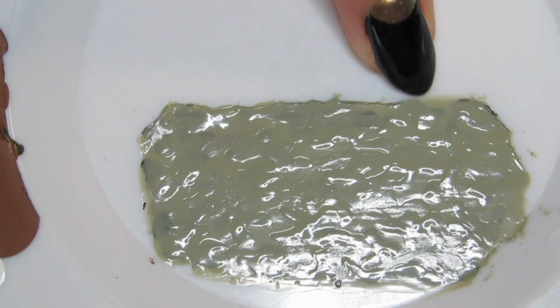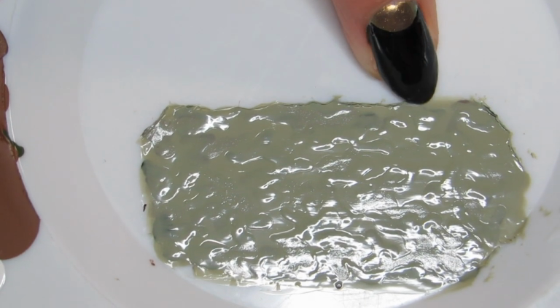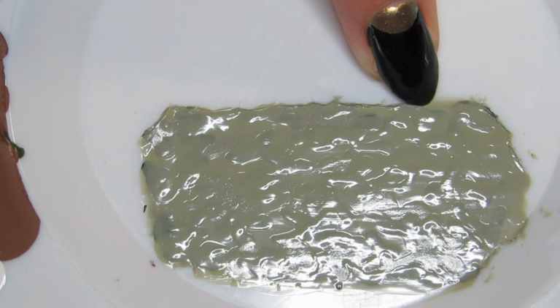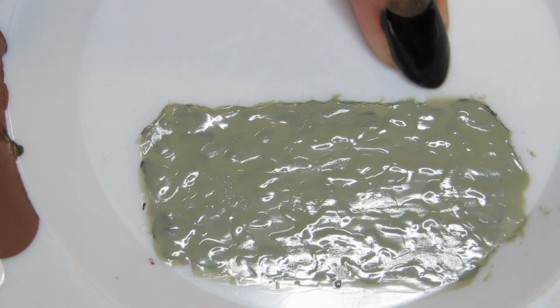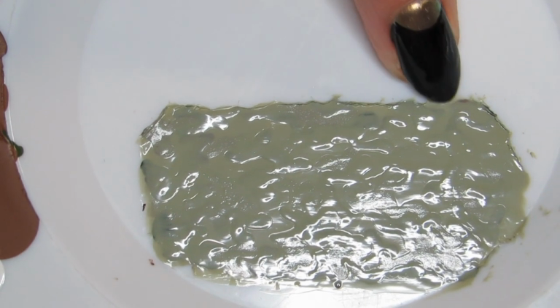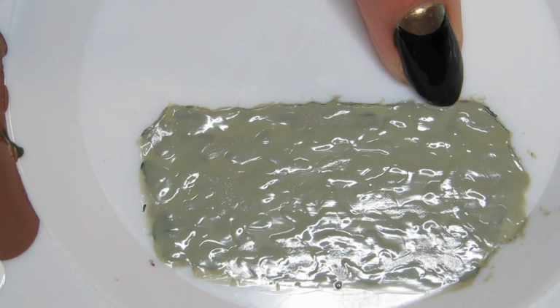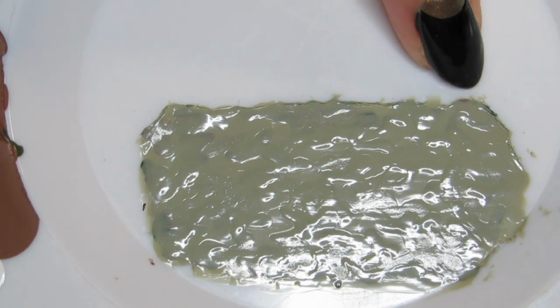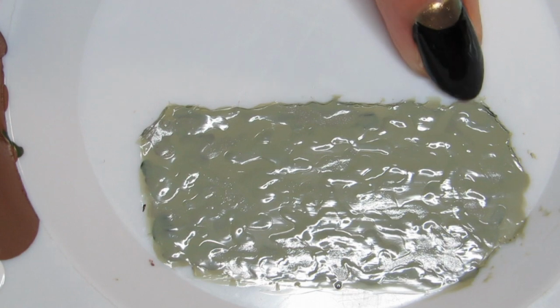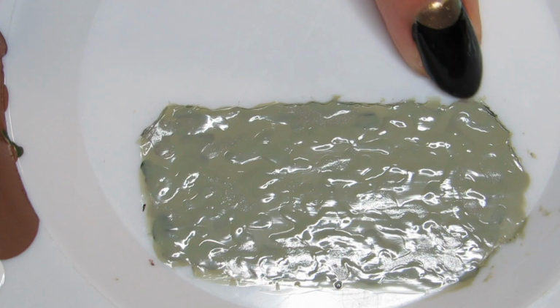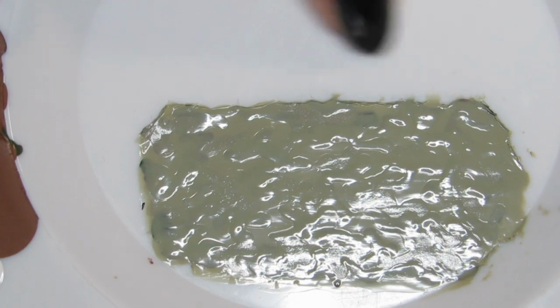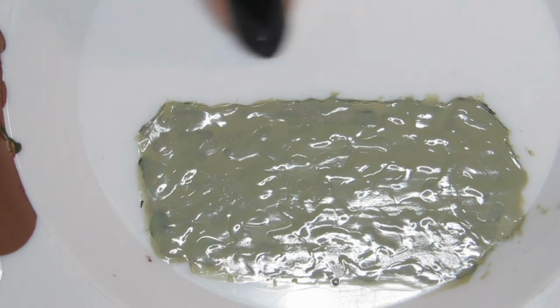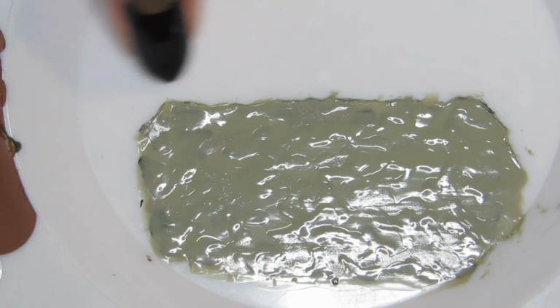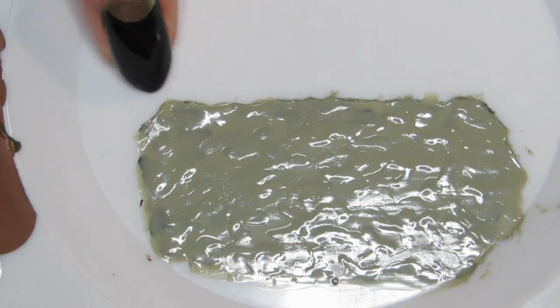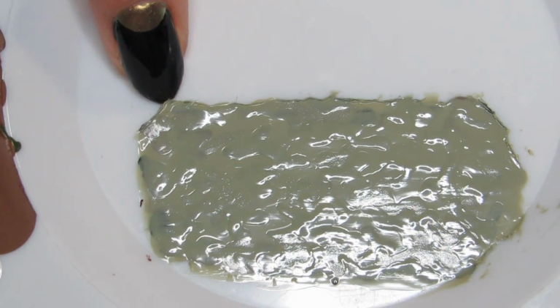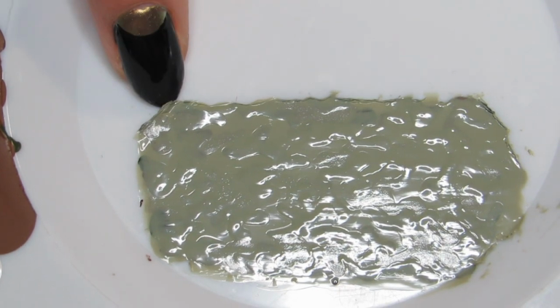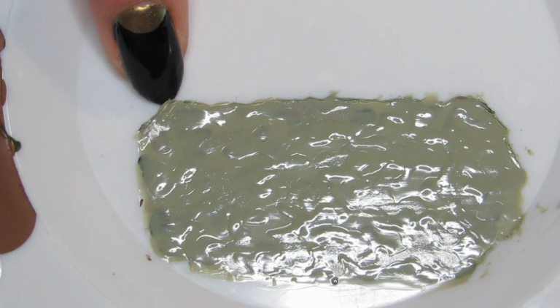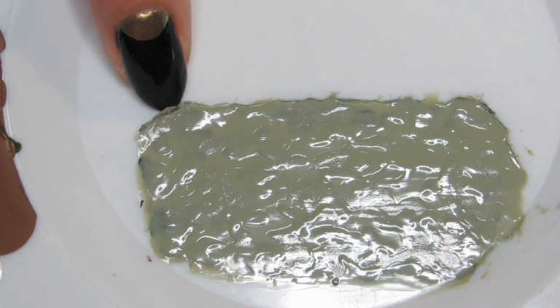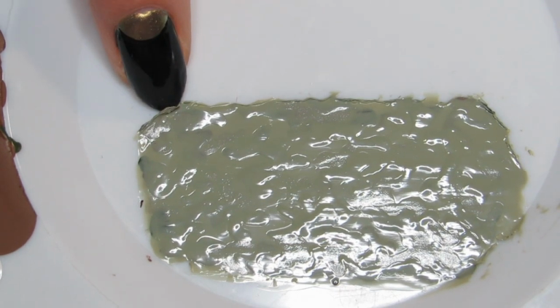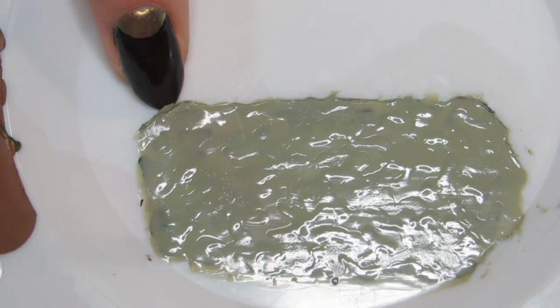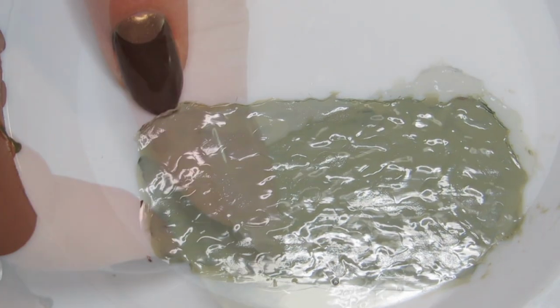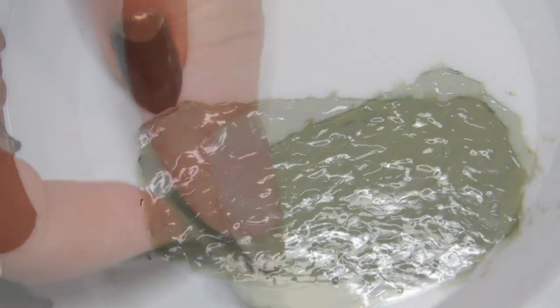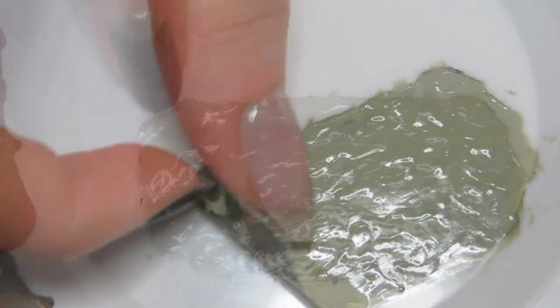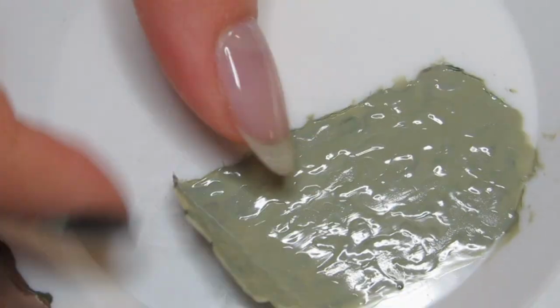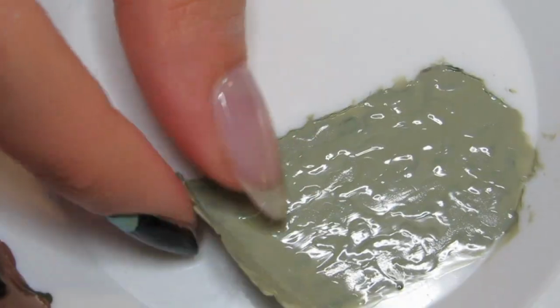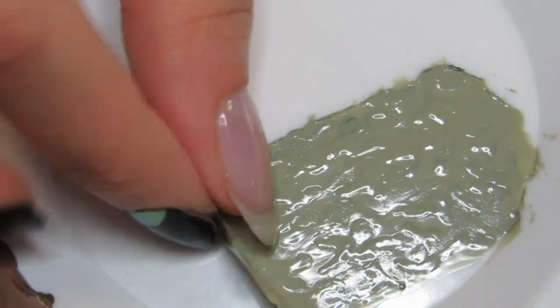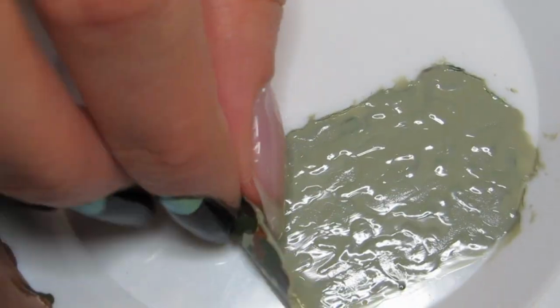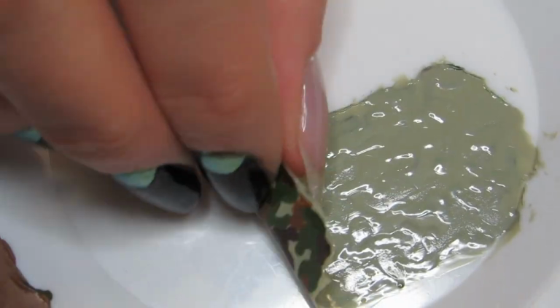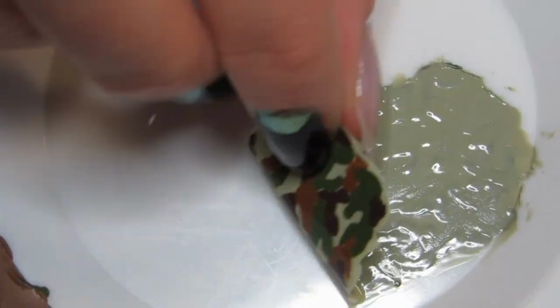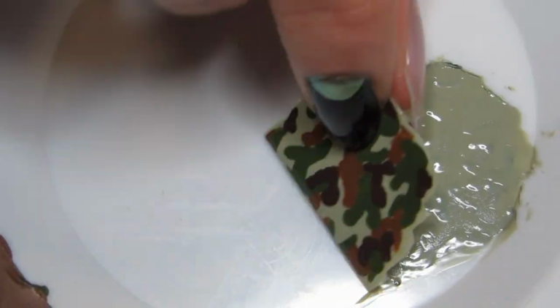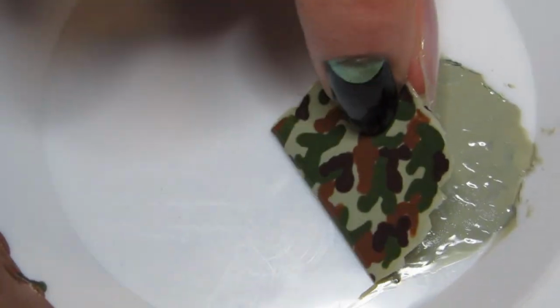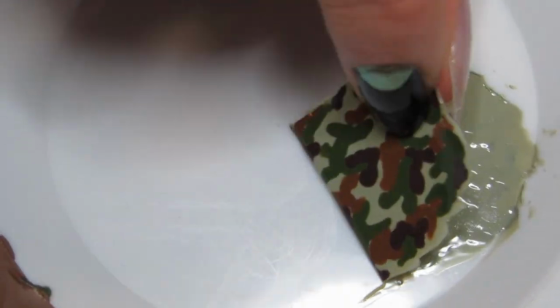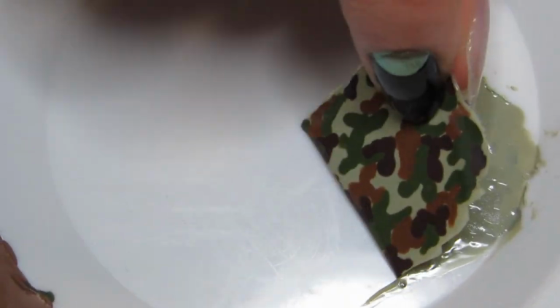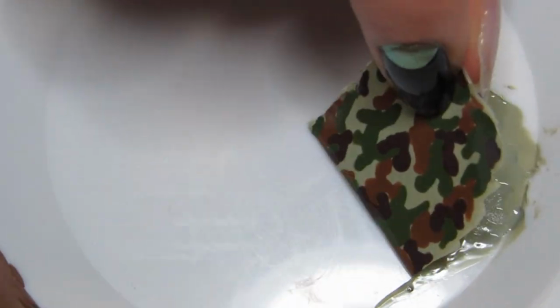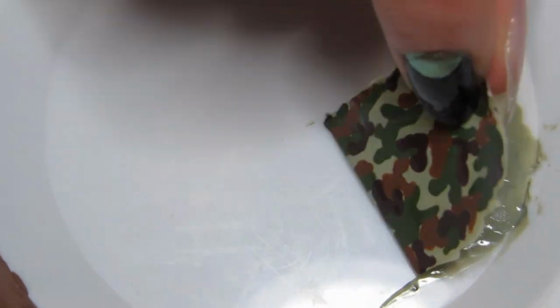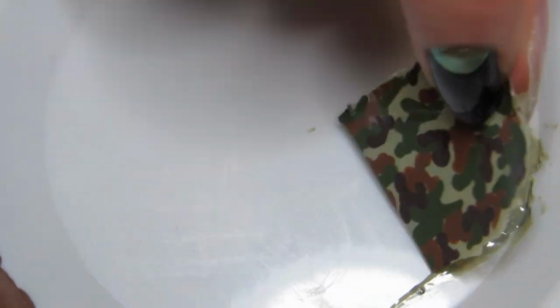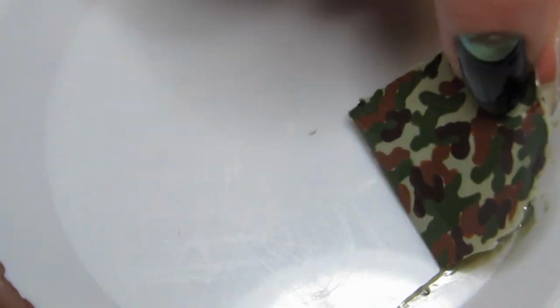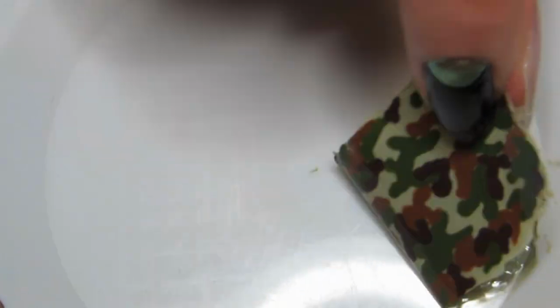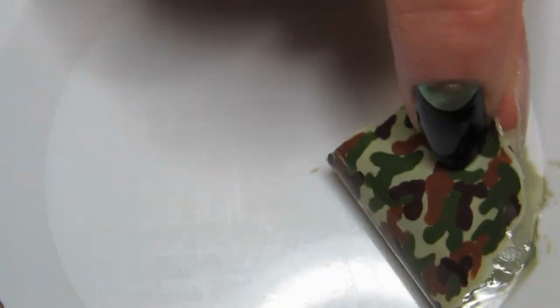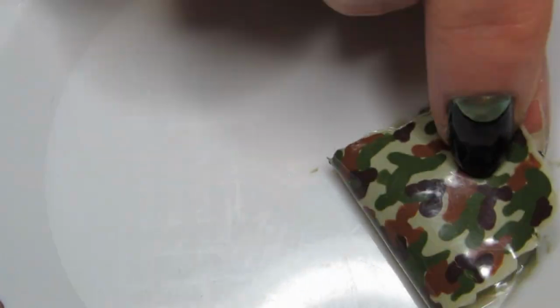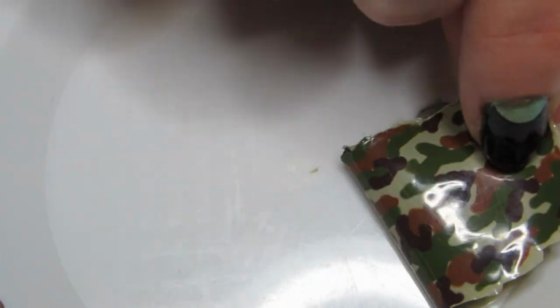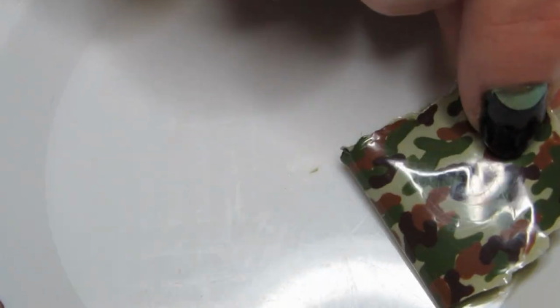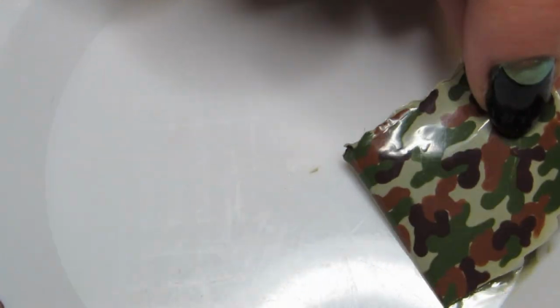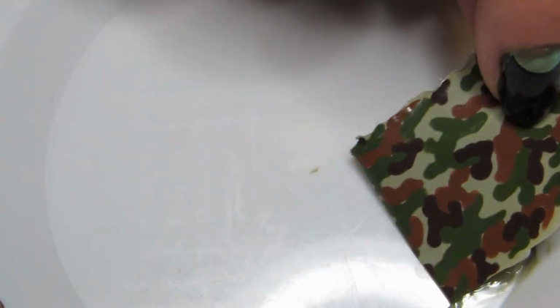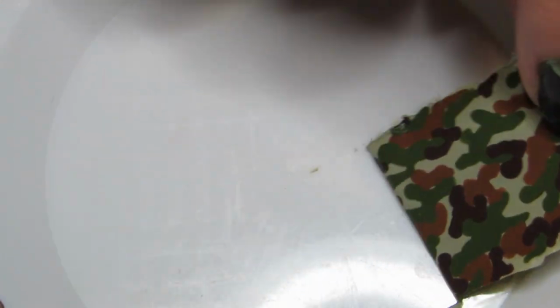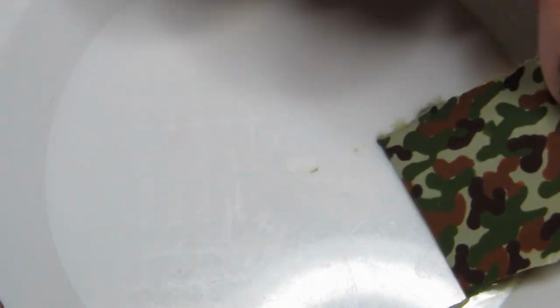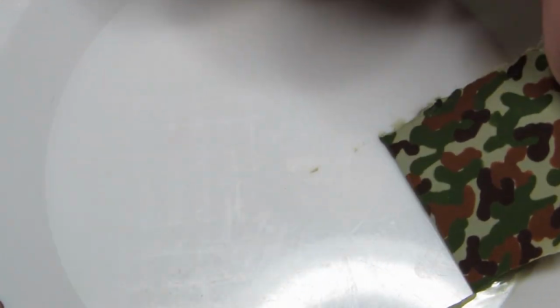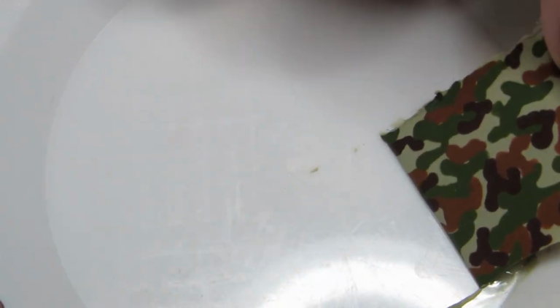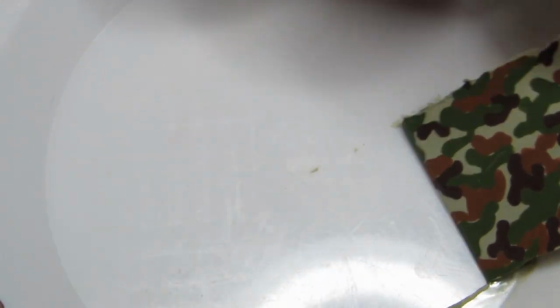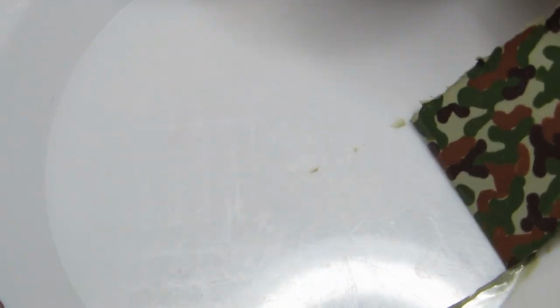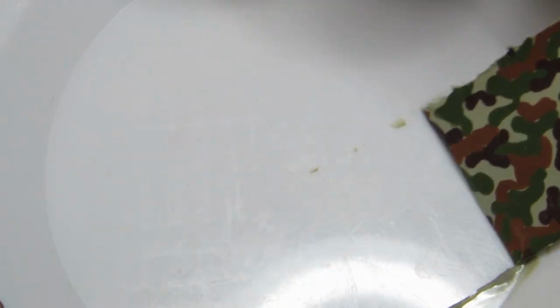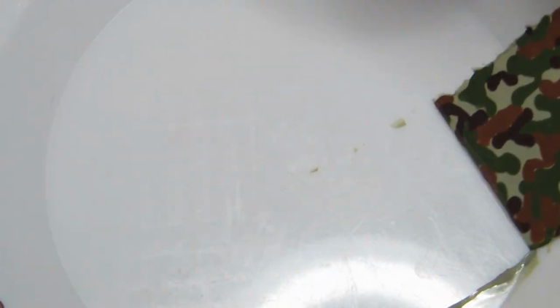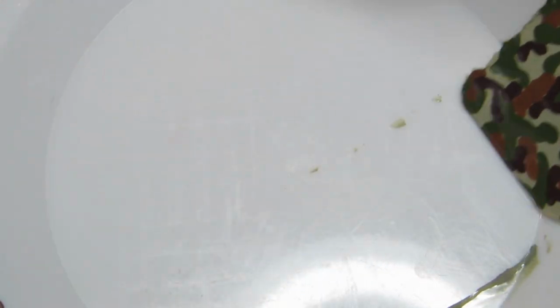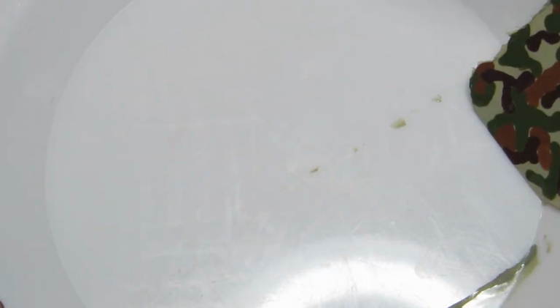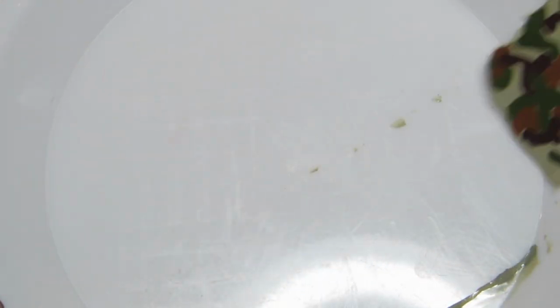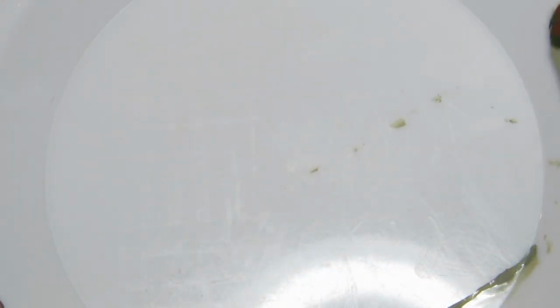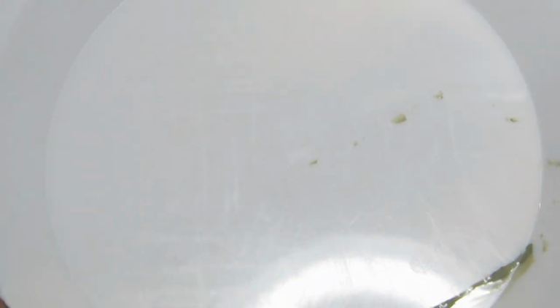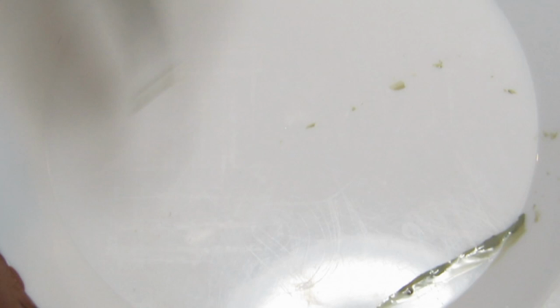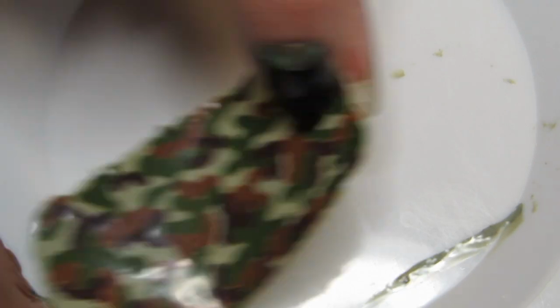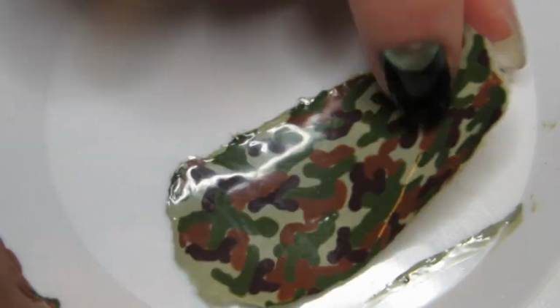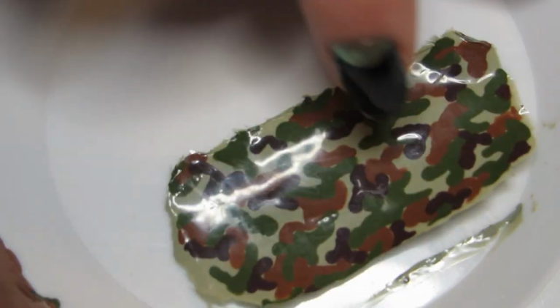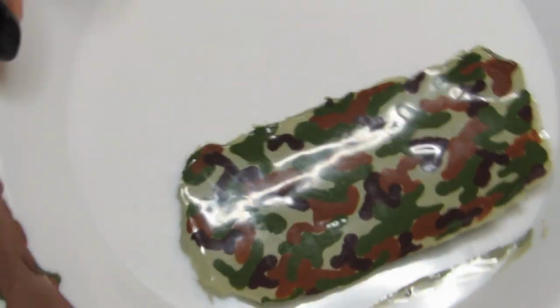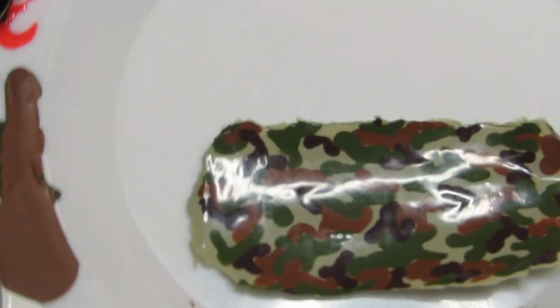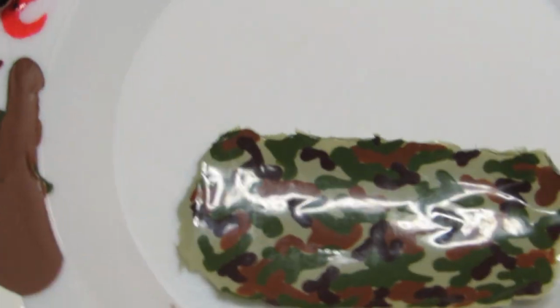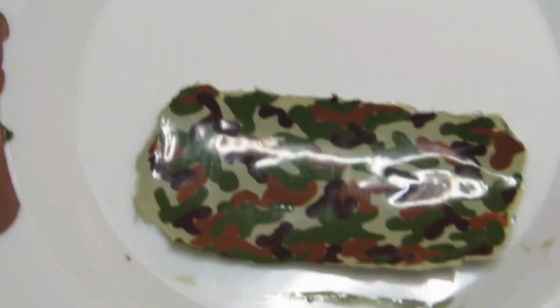Then when it's completely dry, gently peel the design off the plastic surface. And bam, you just made a nail sticker.